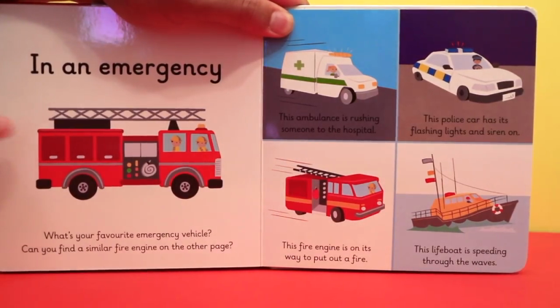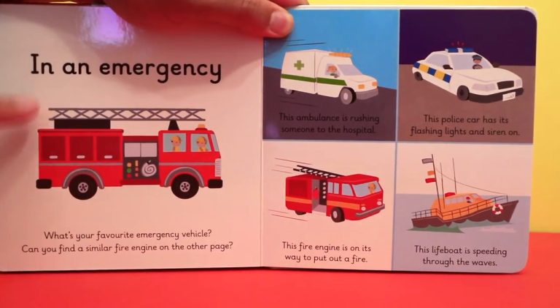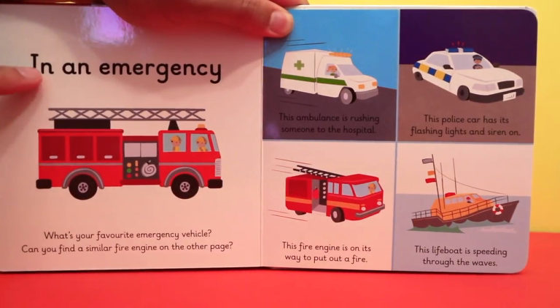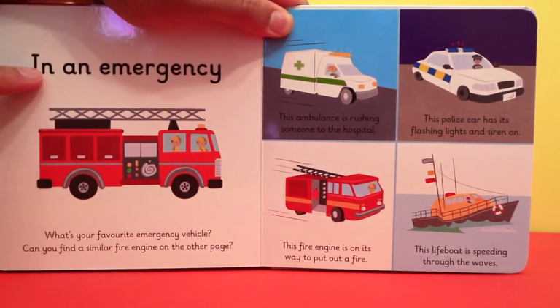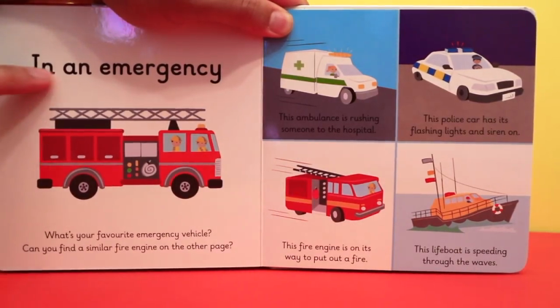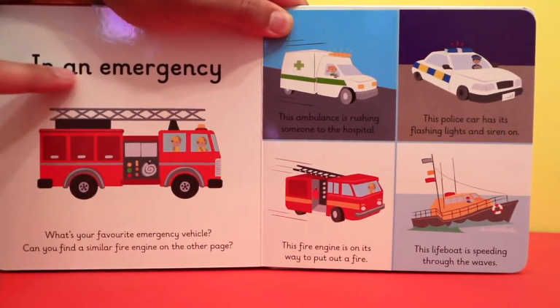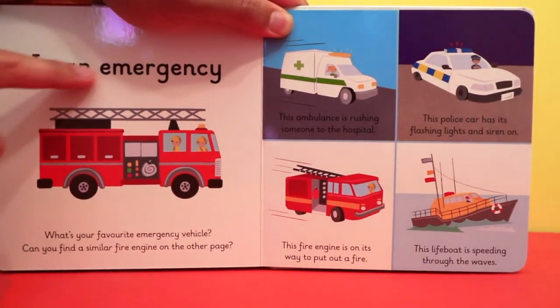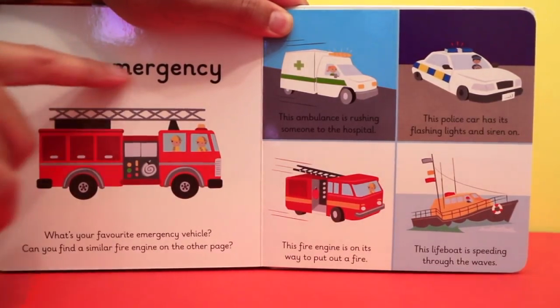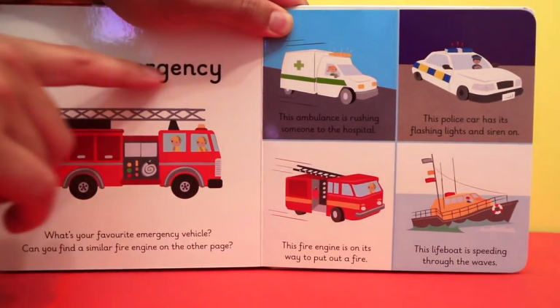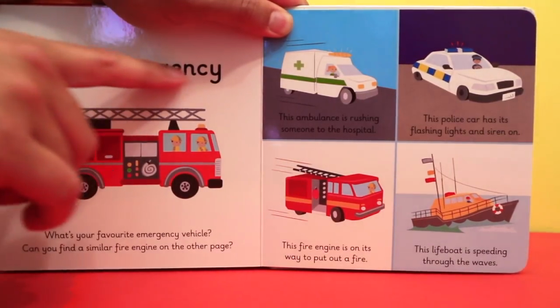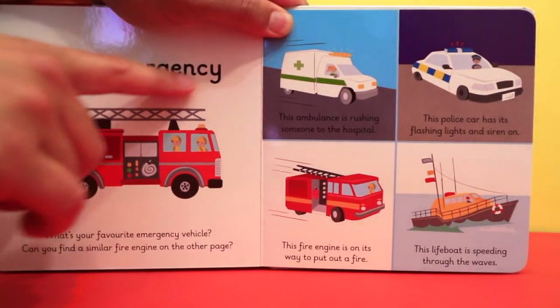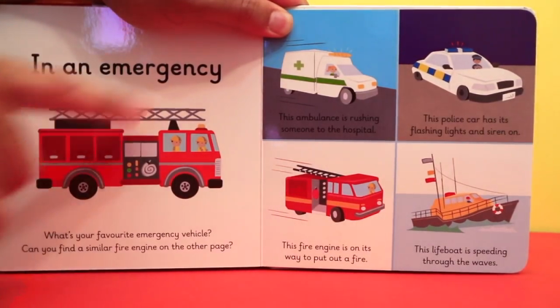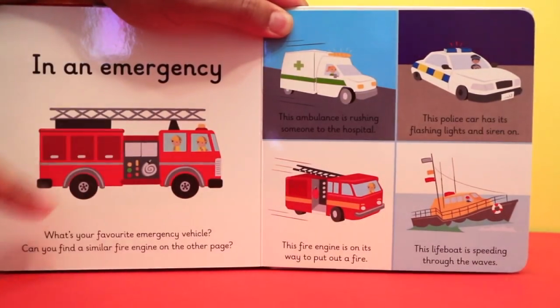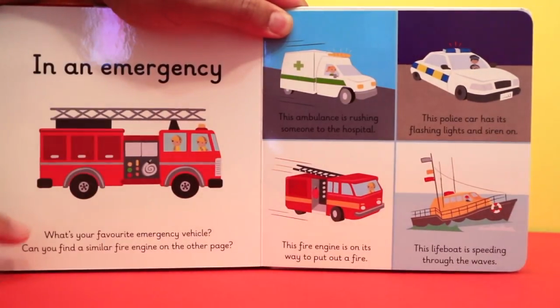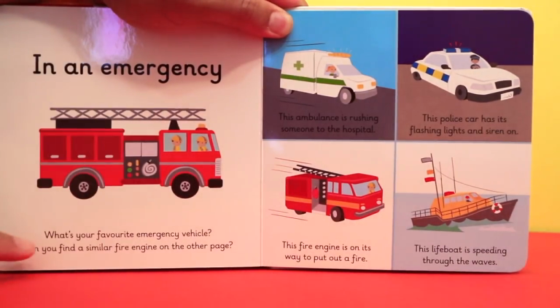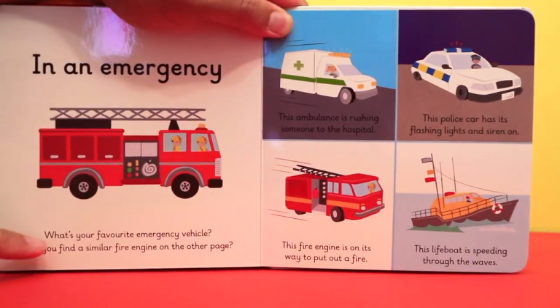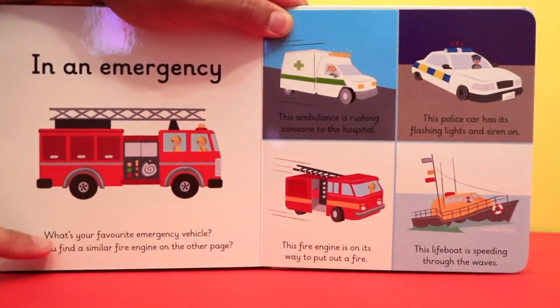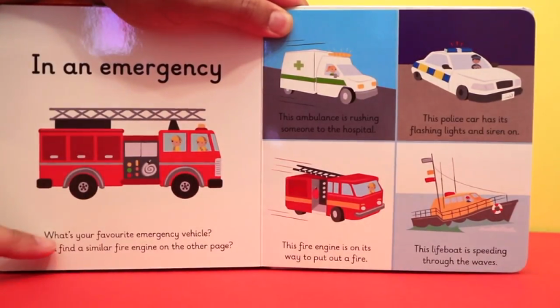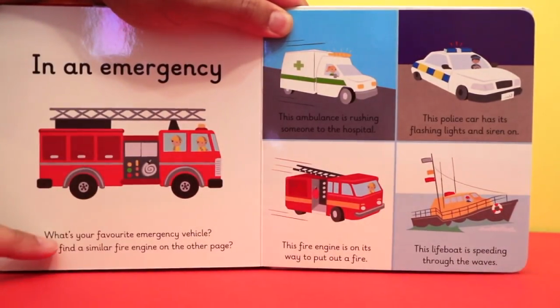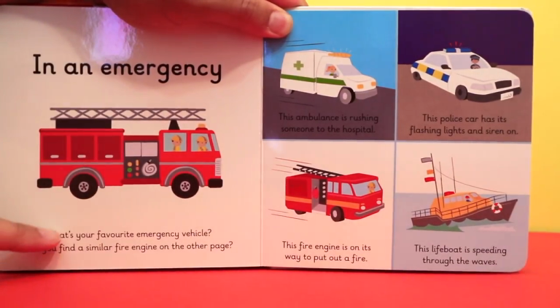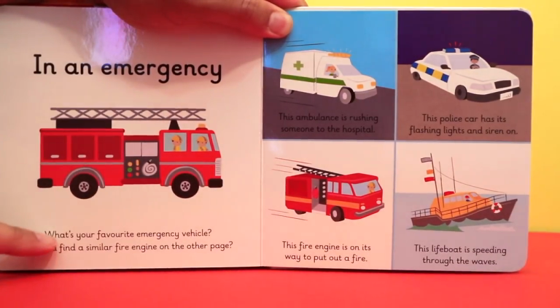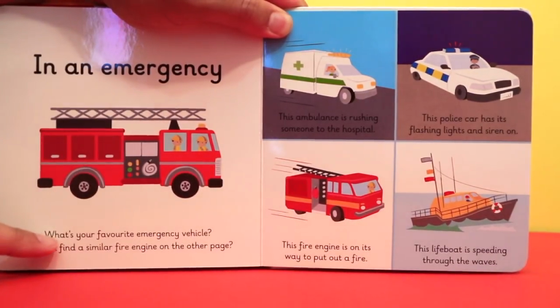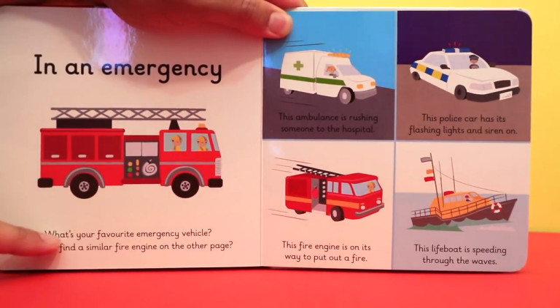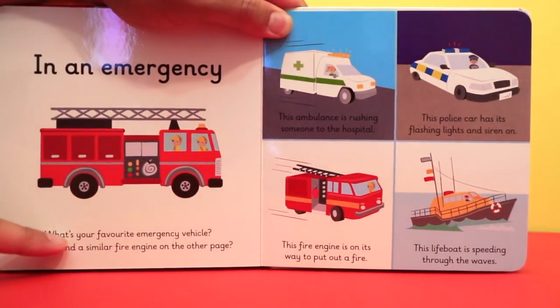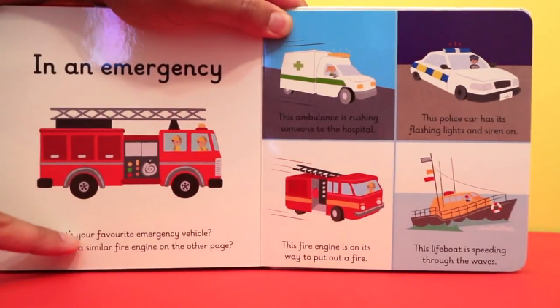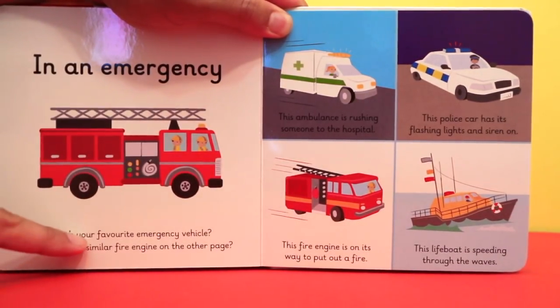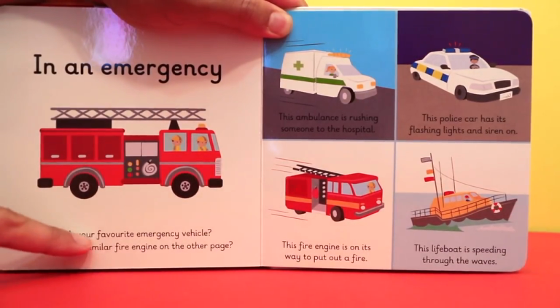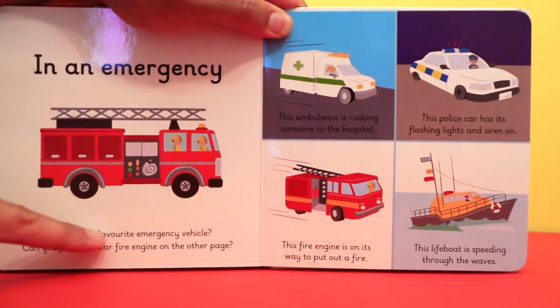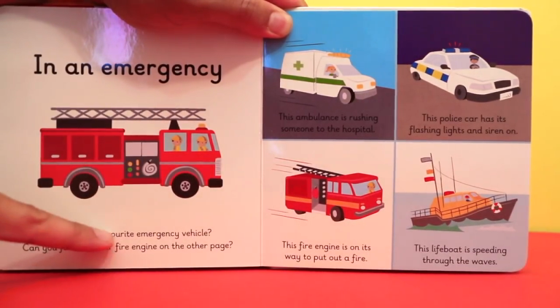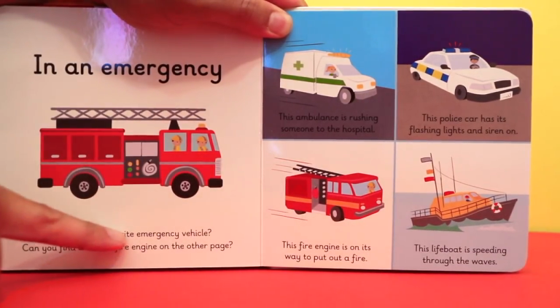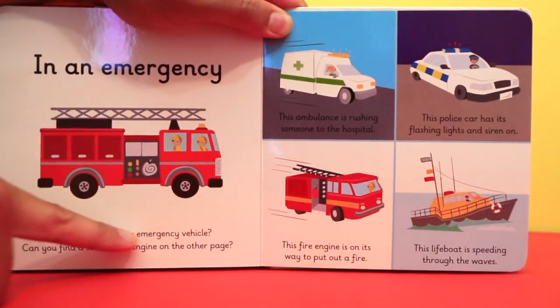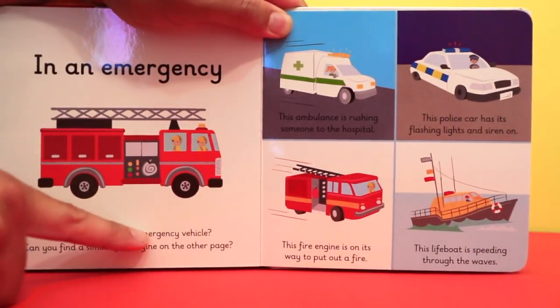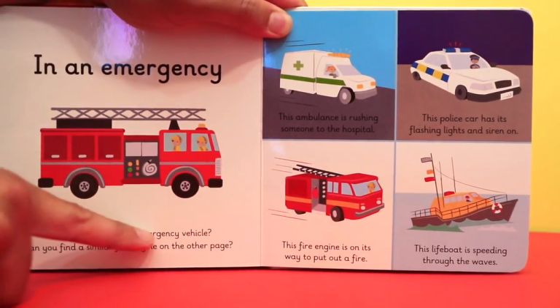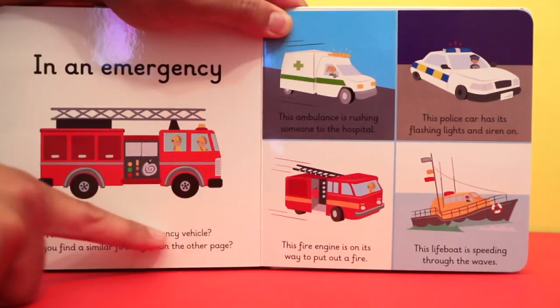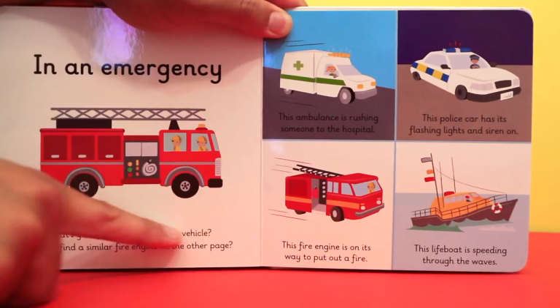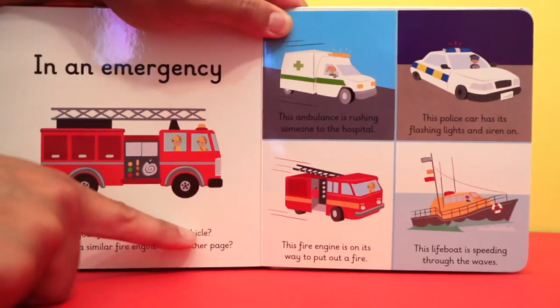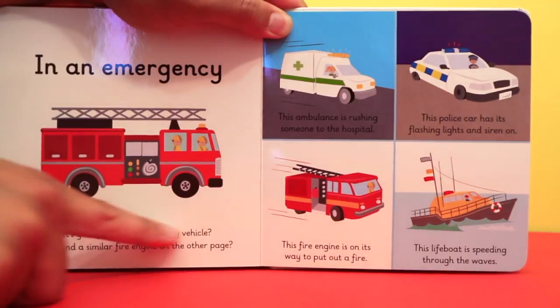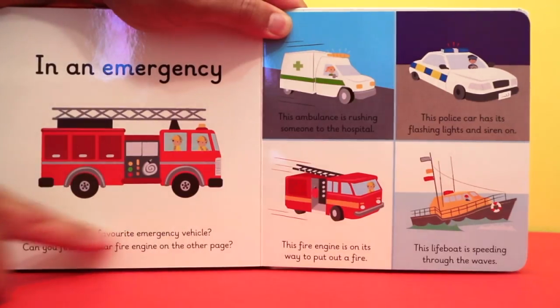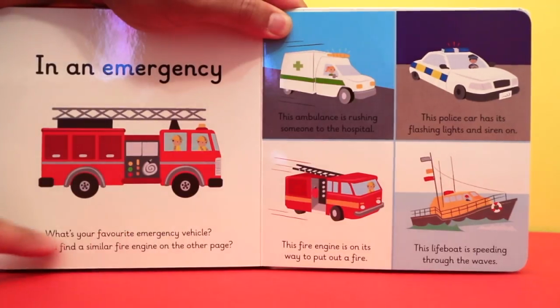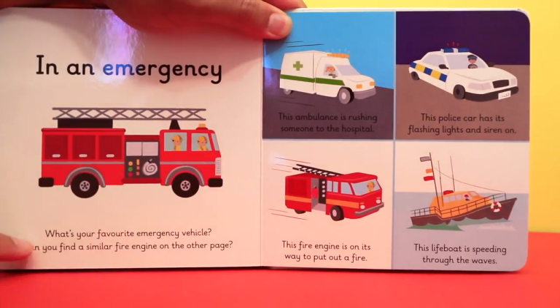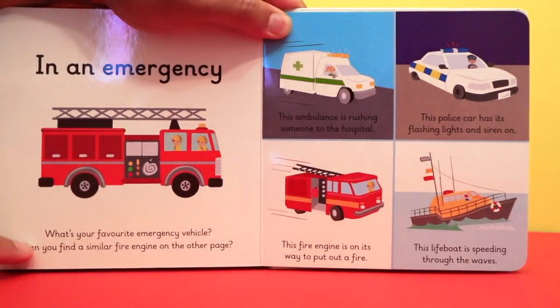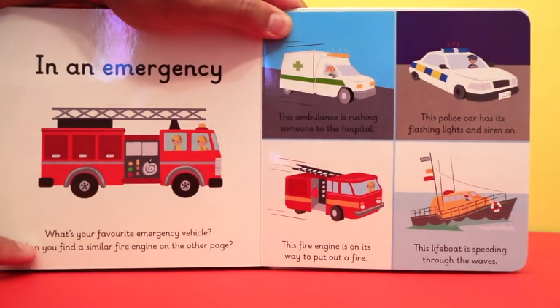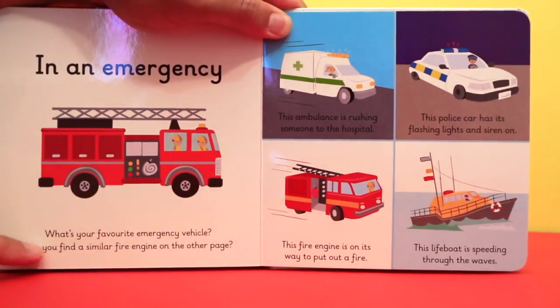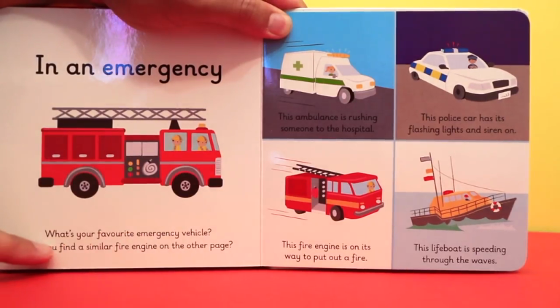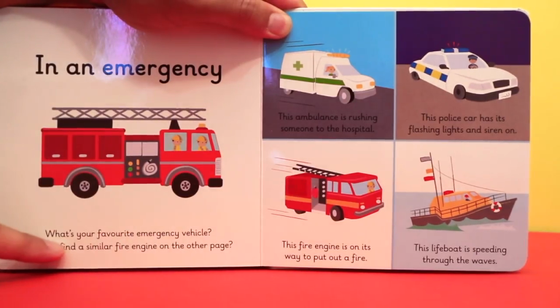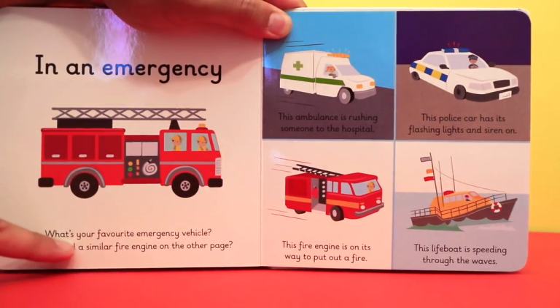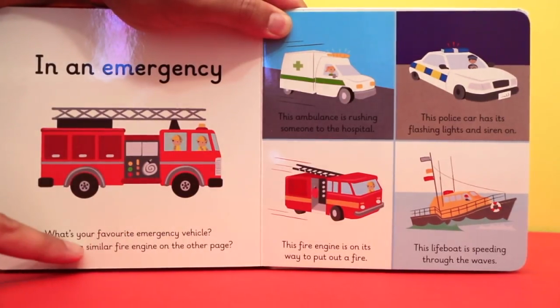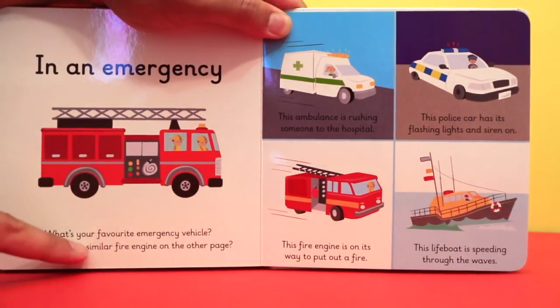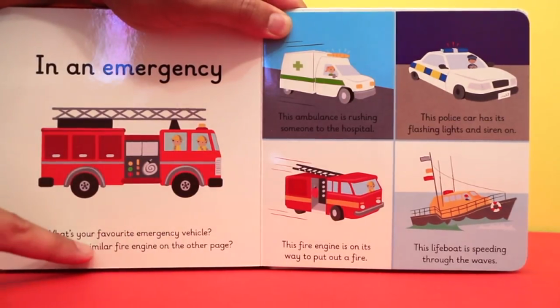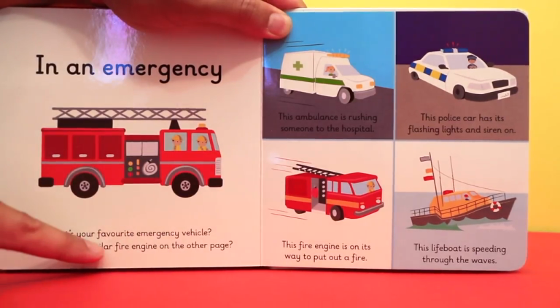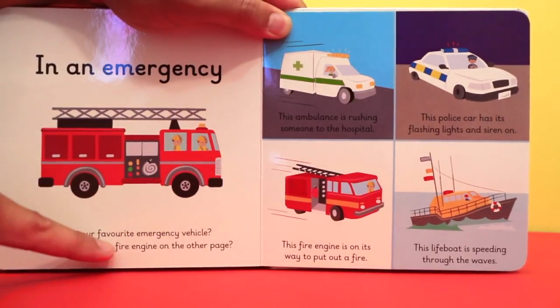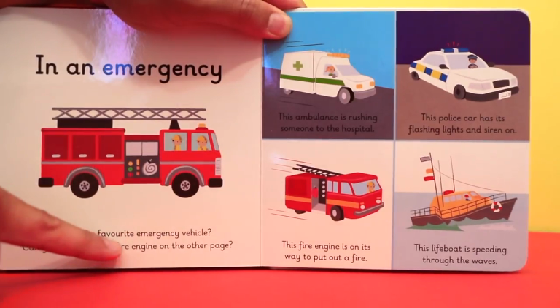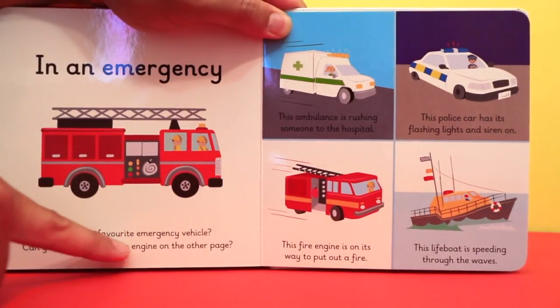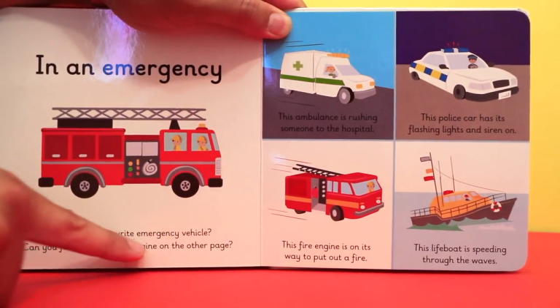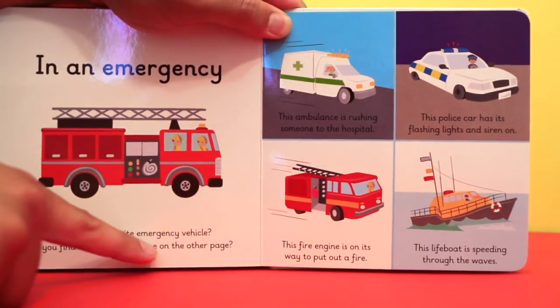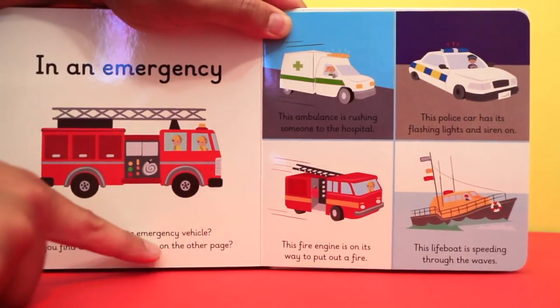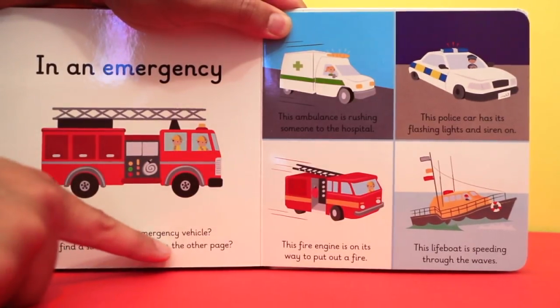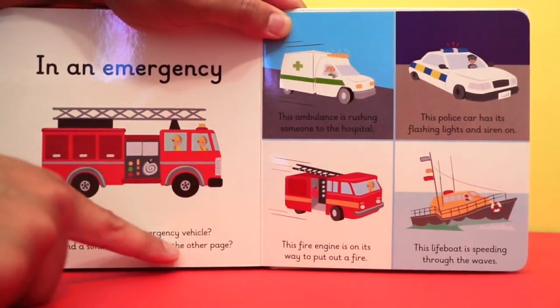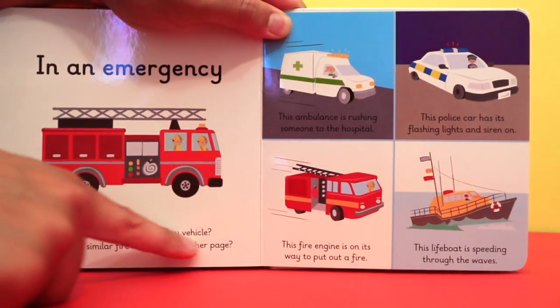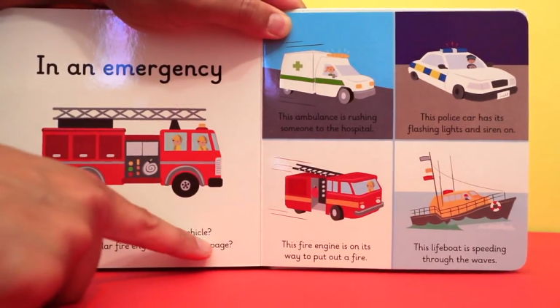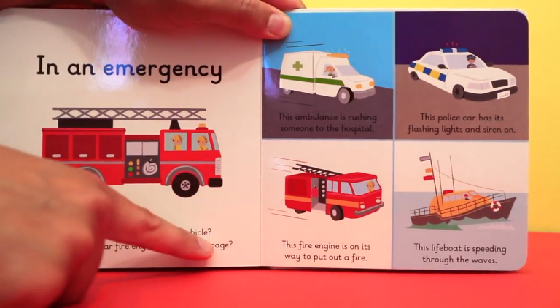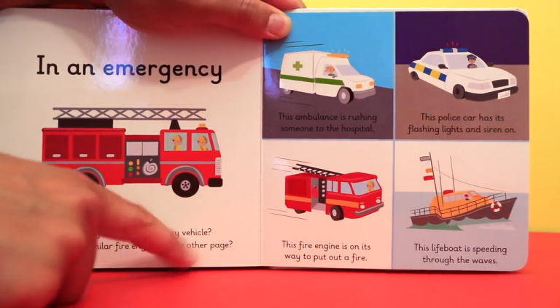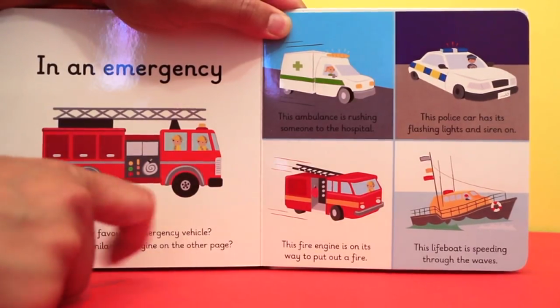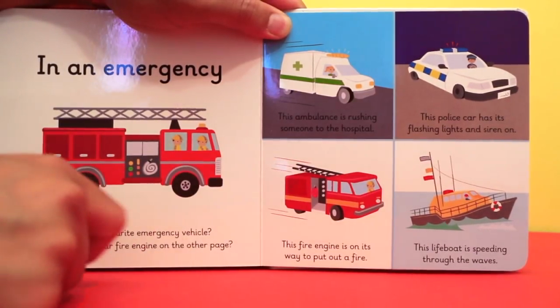In an emergency. What's your favourite emergency vehicle? Can you find a similar fire engine on the other page?